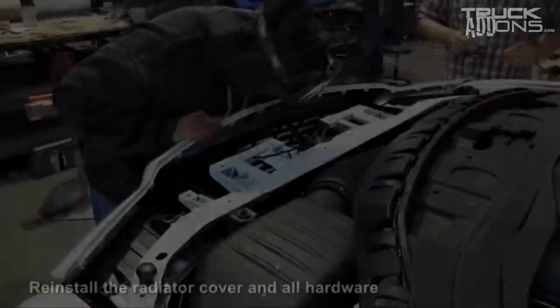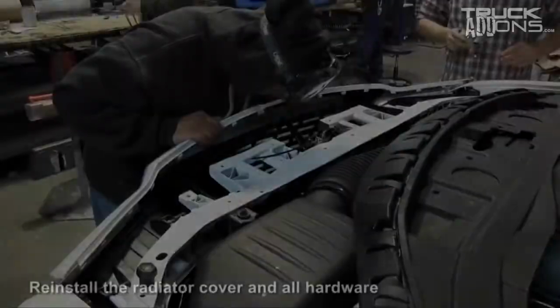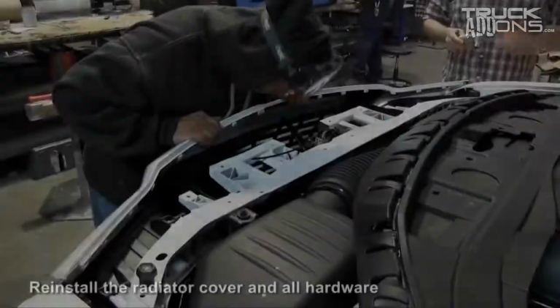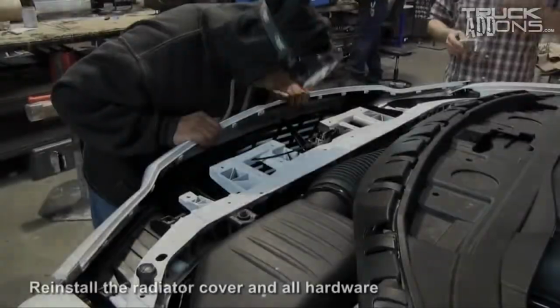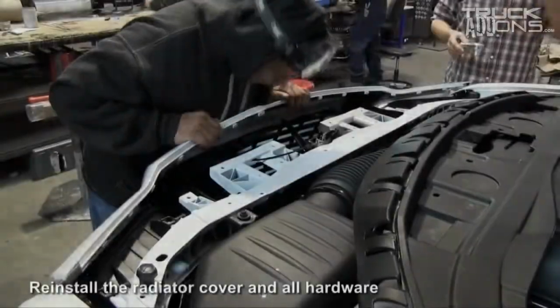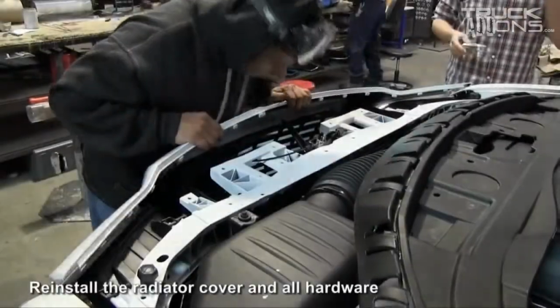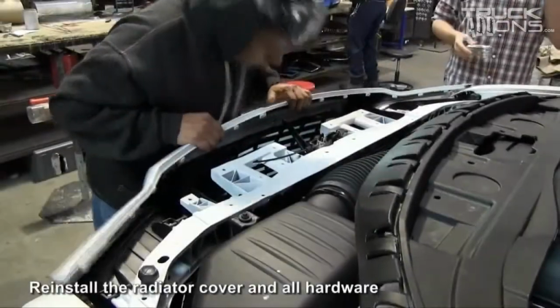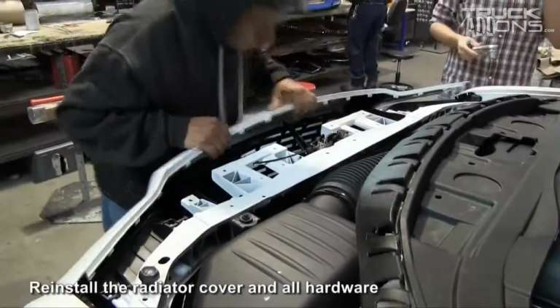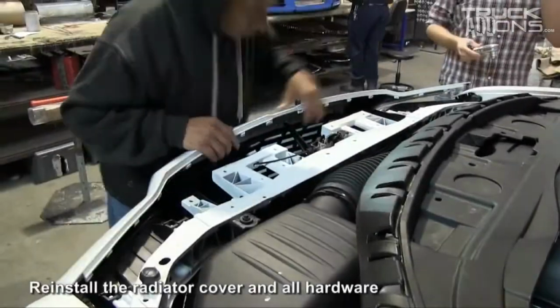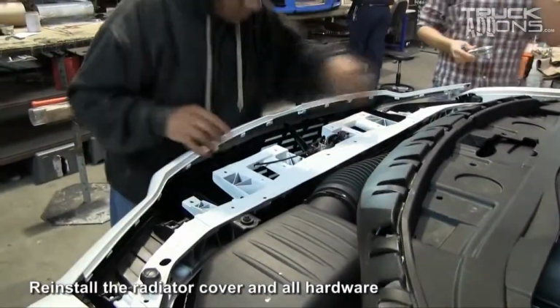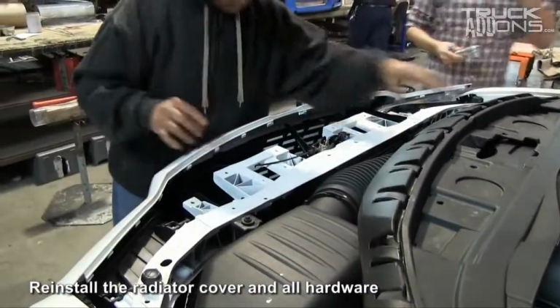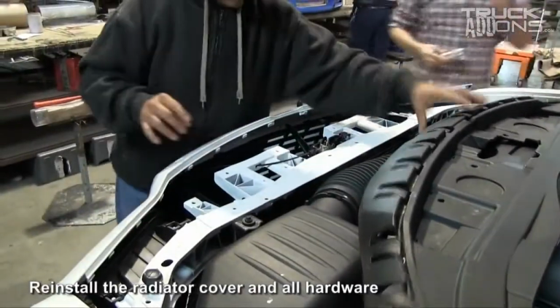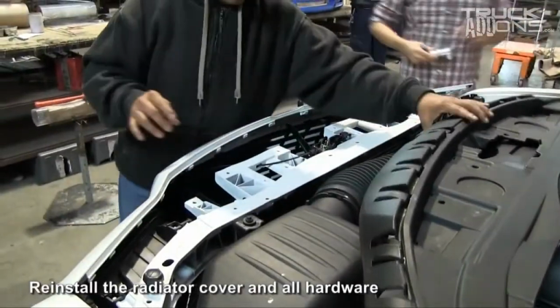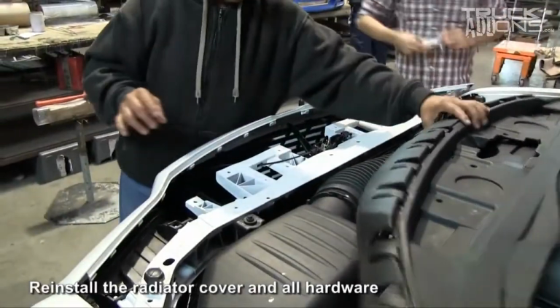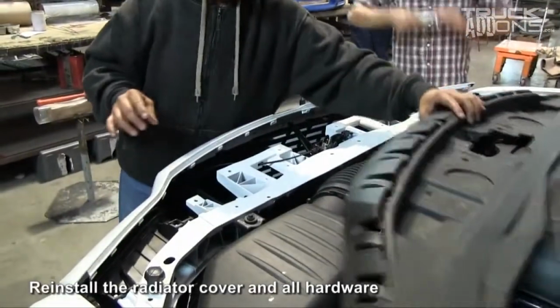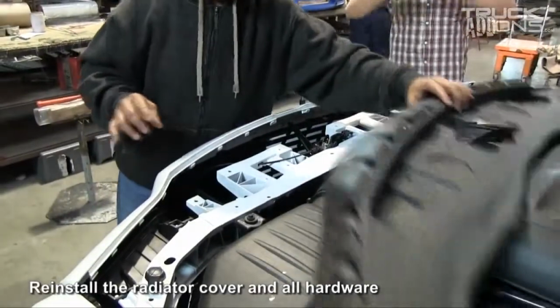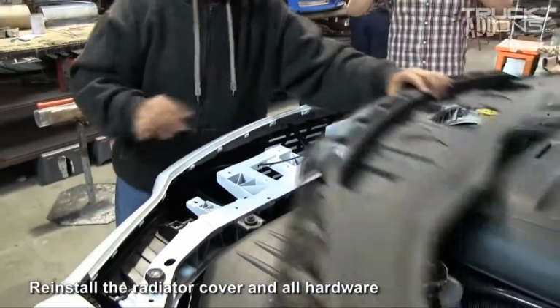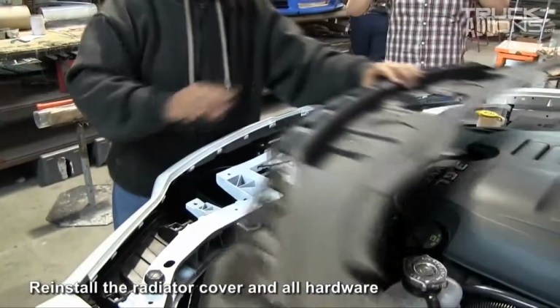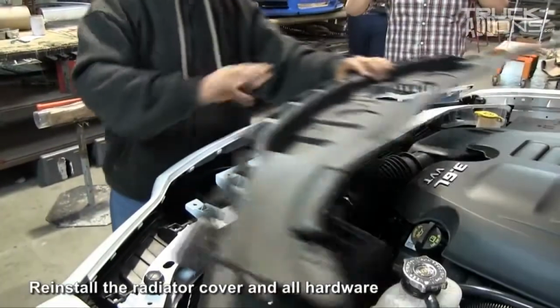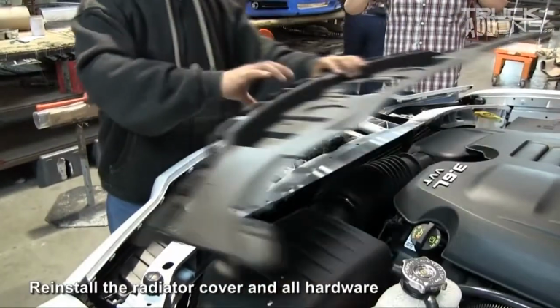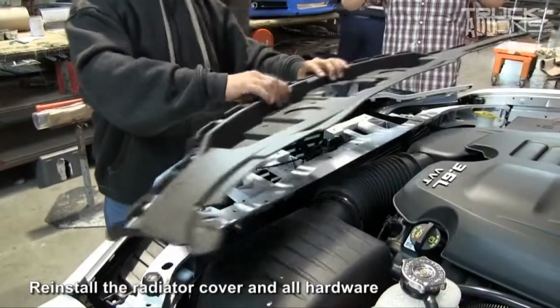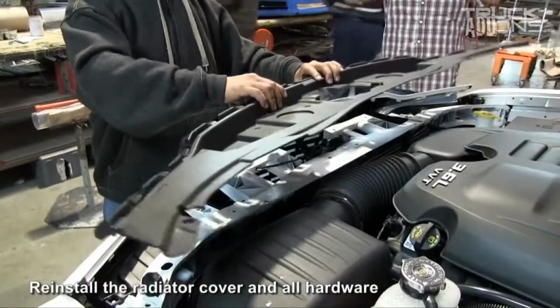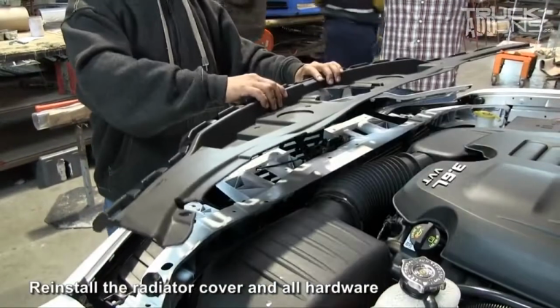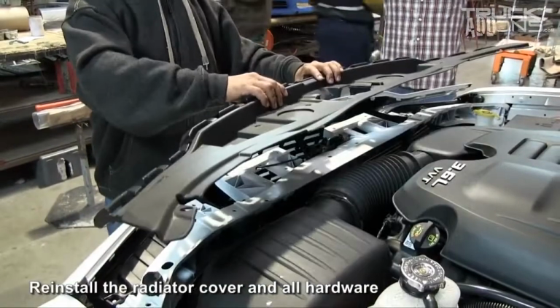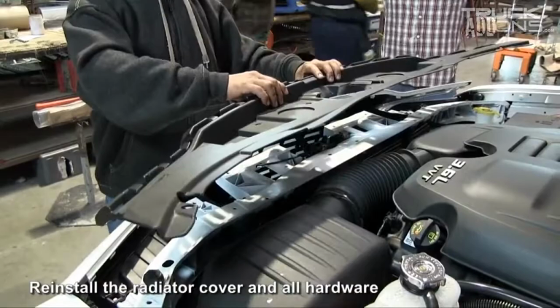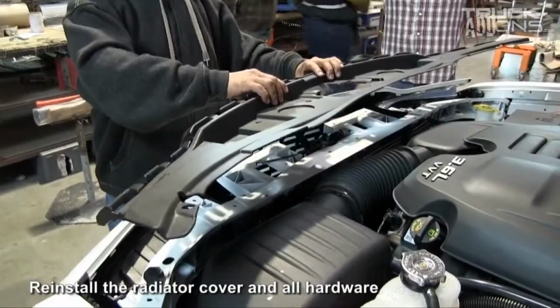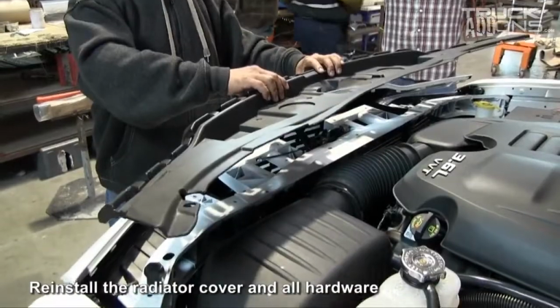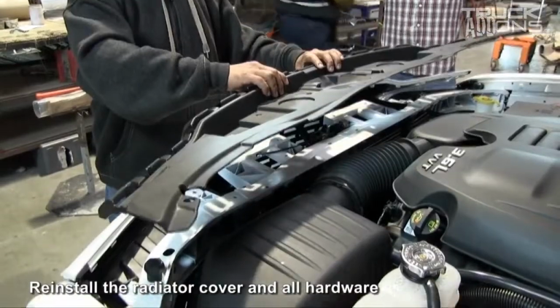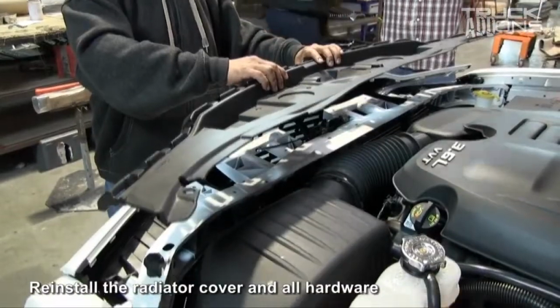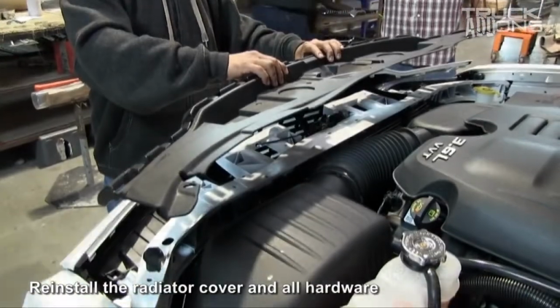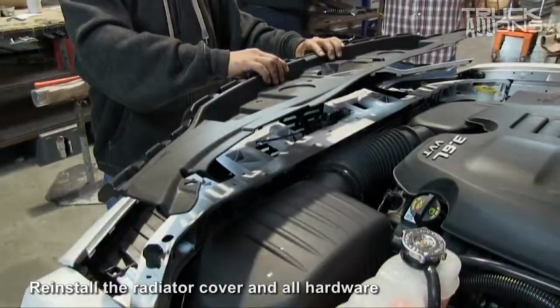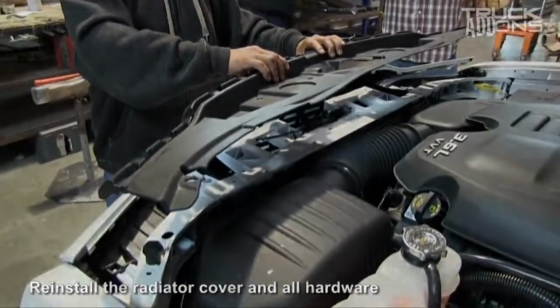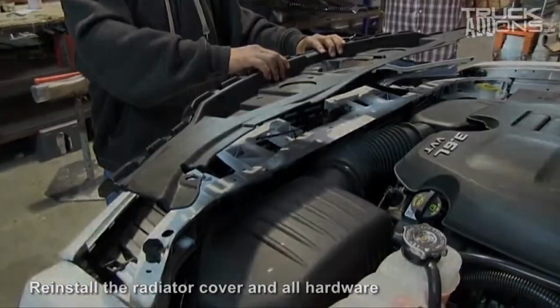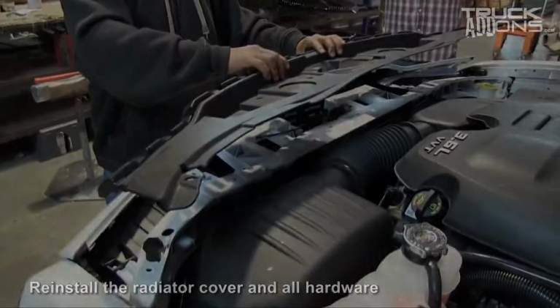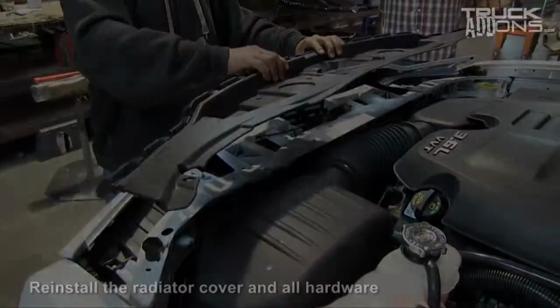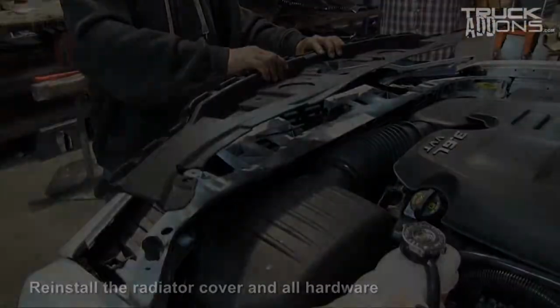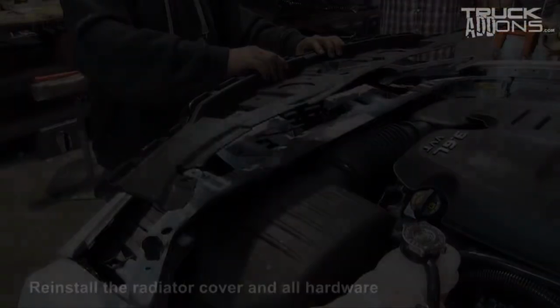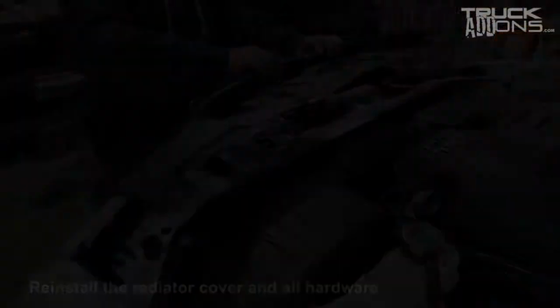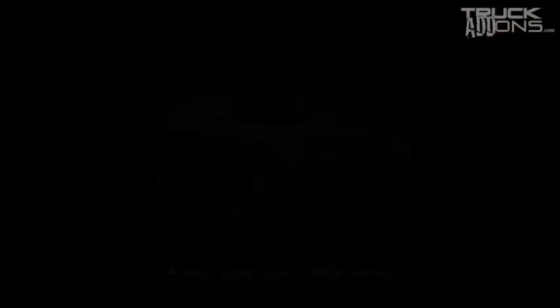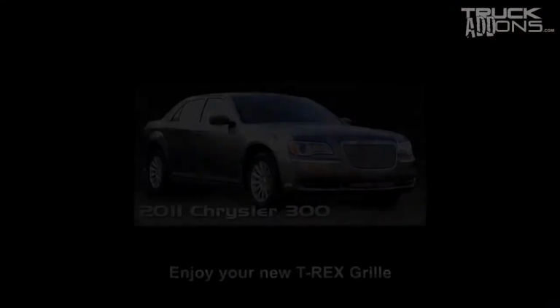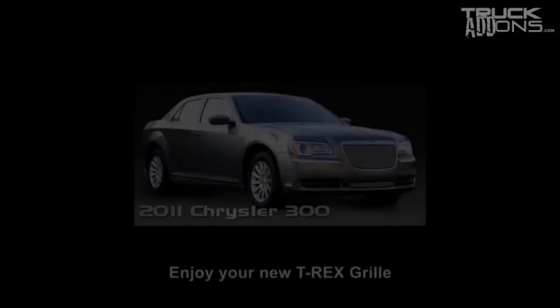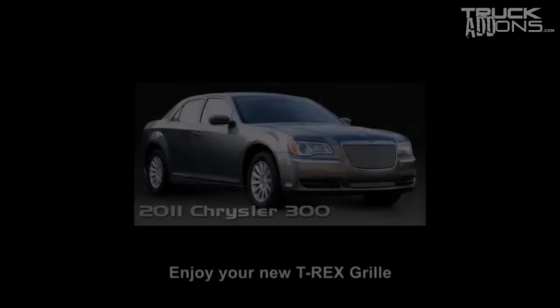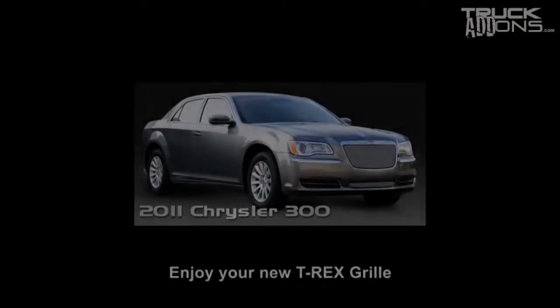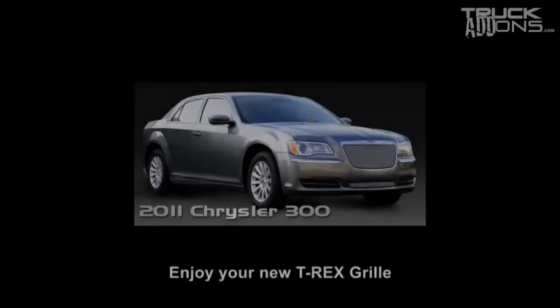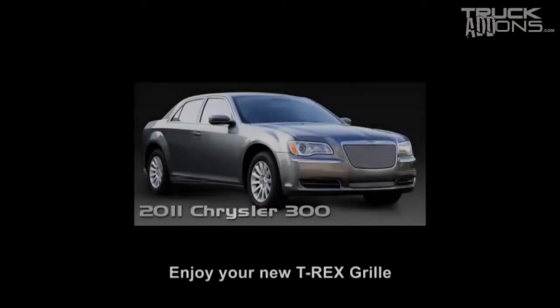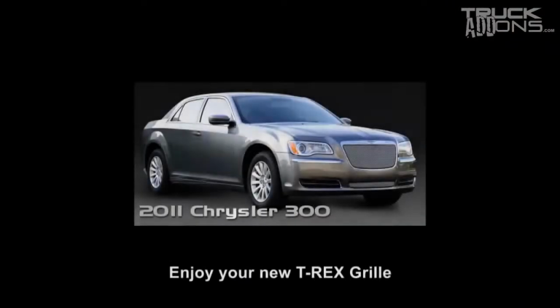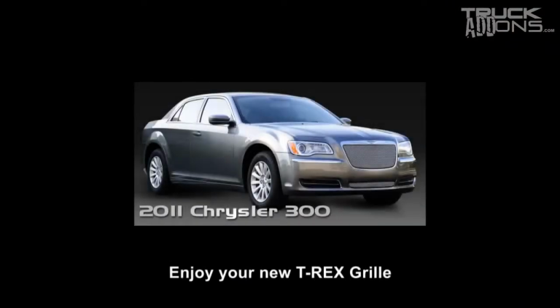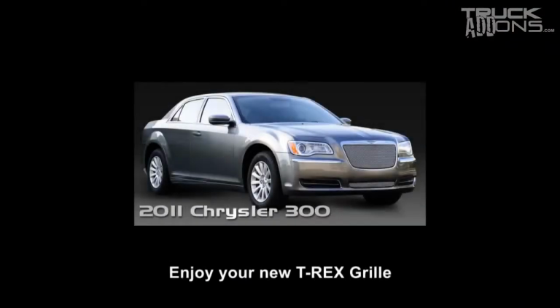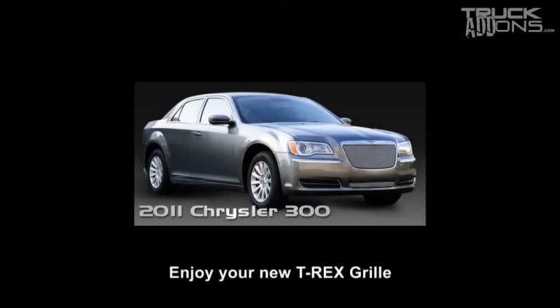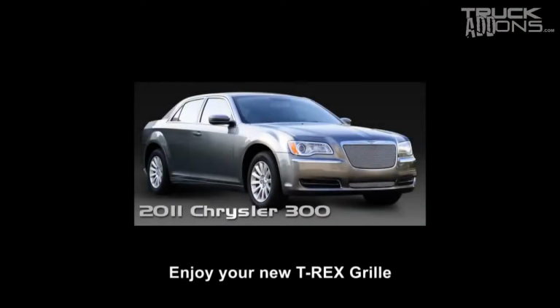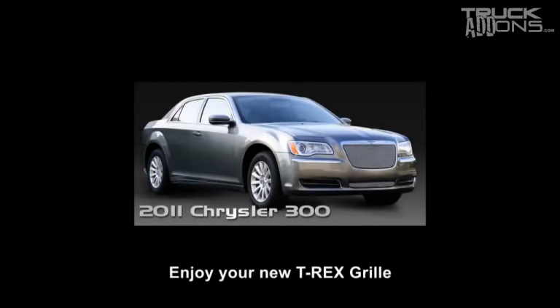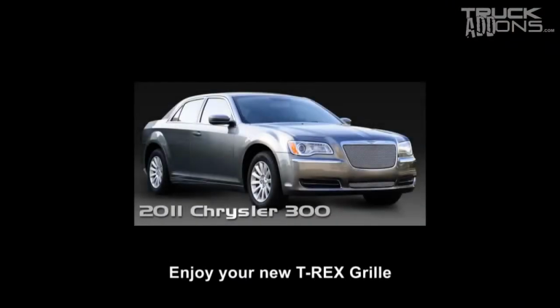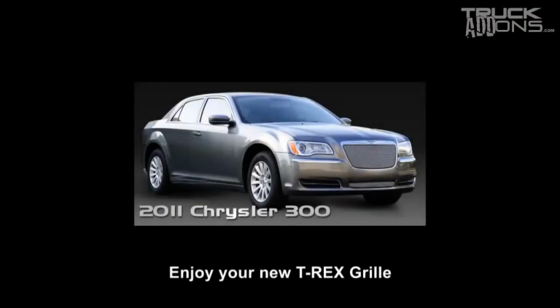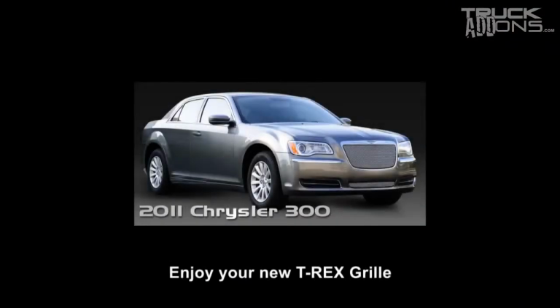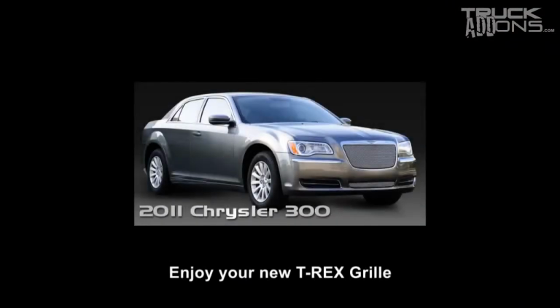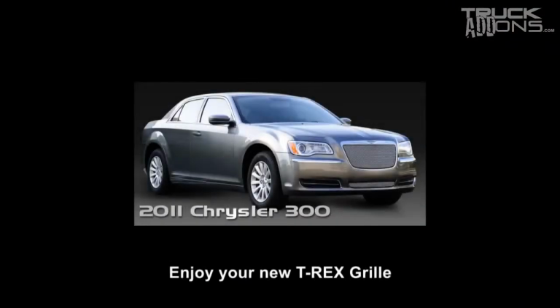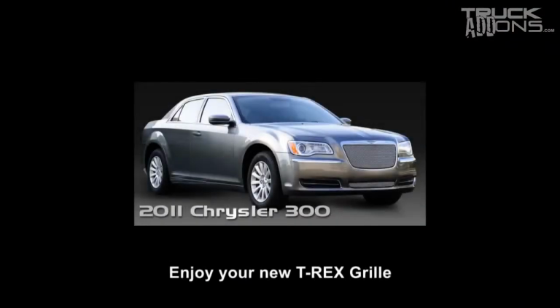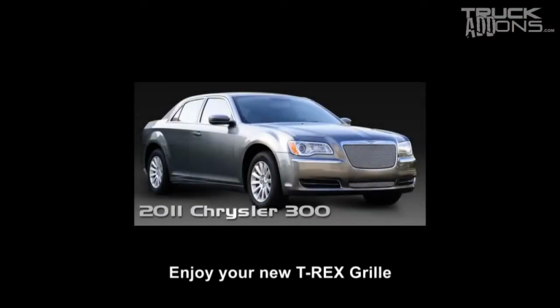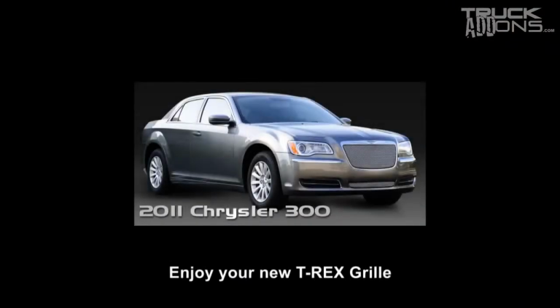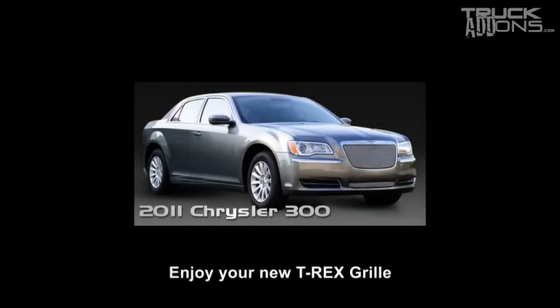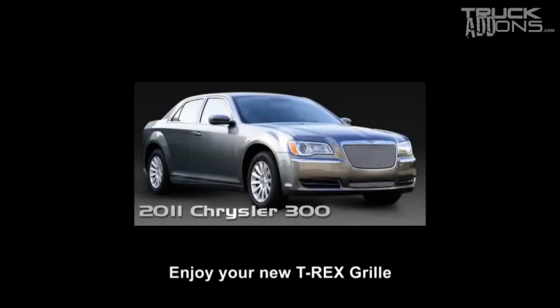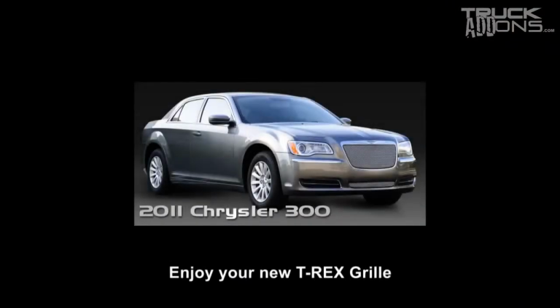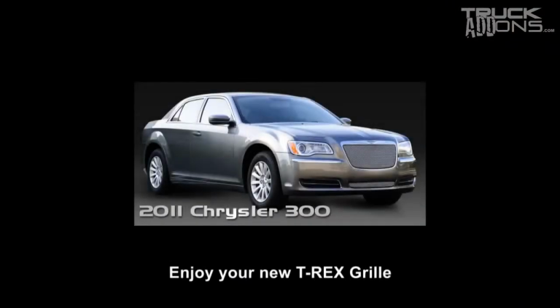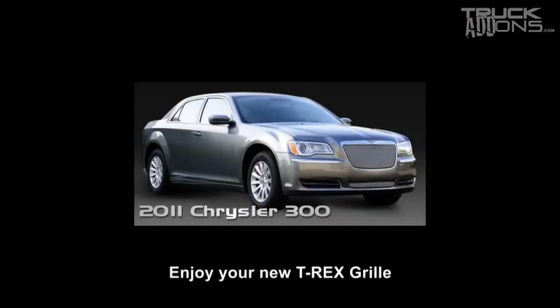After that, just reinstall the radiator cover and all the hardware, and you are good to go. Now you can take your car out and show off your brand new T-Rex grill.